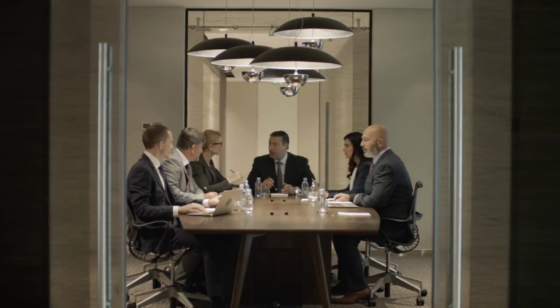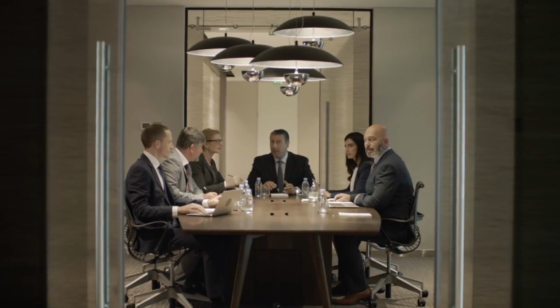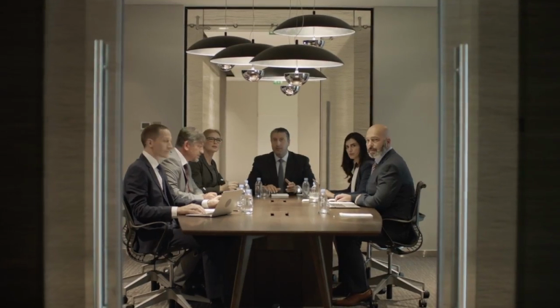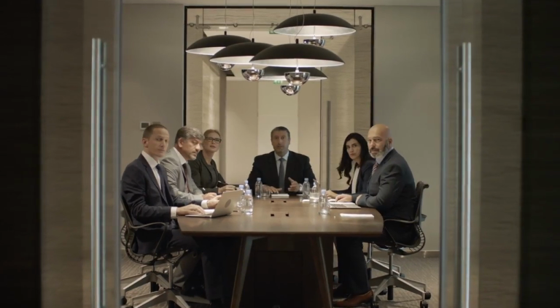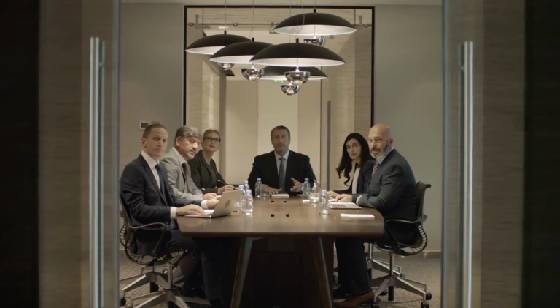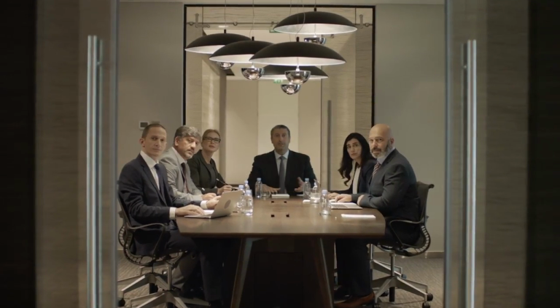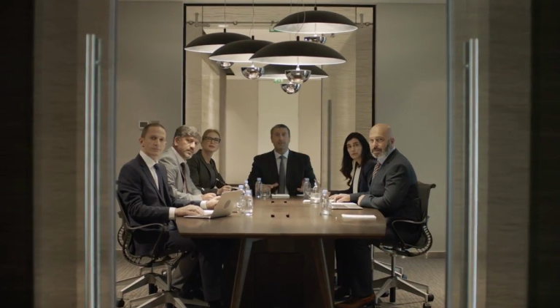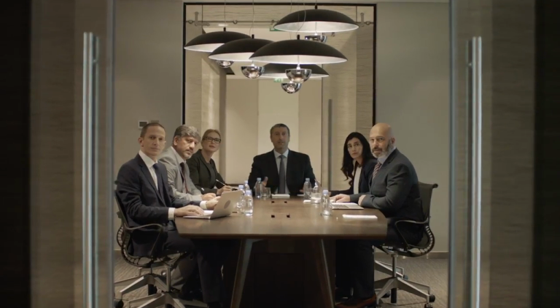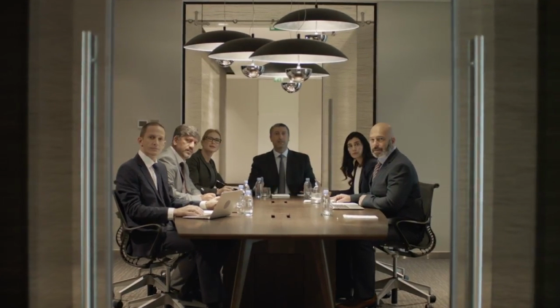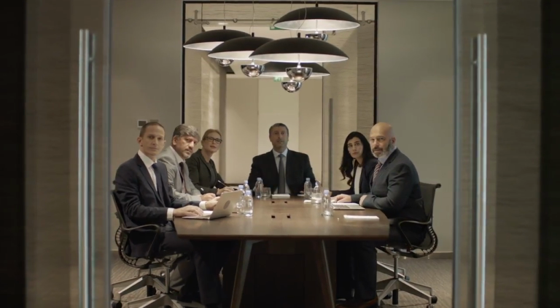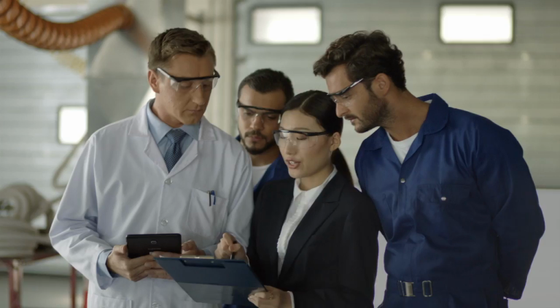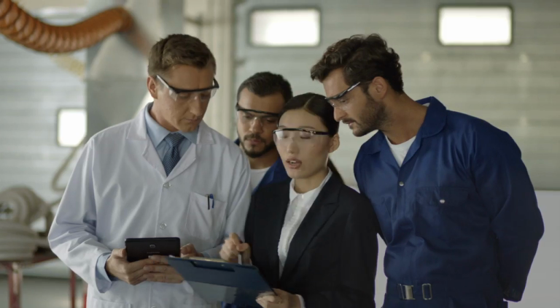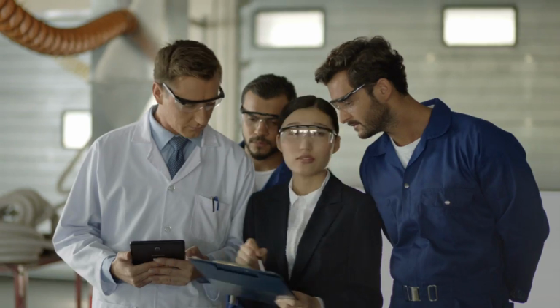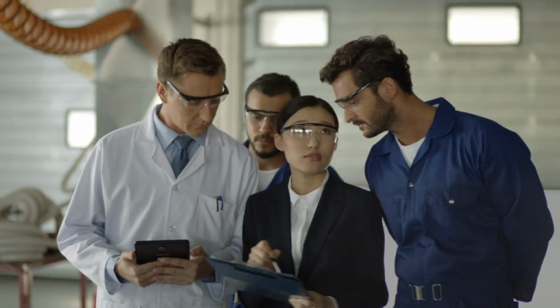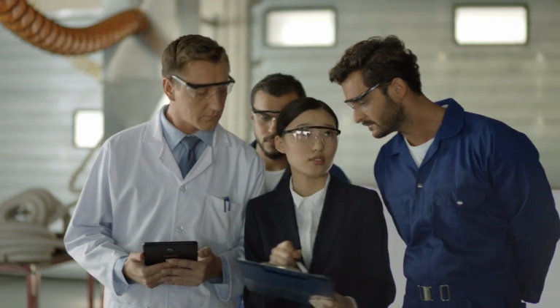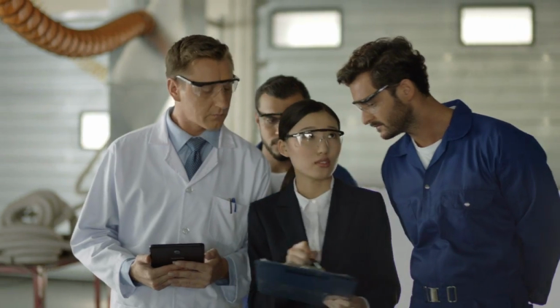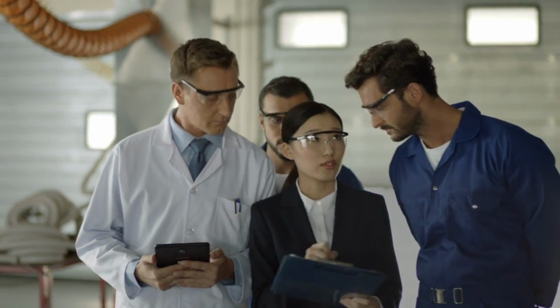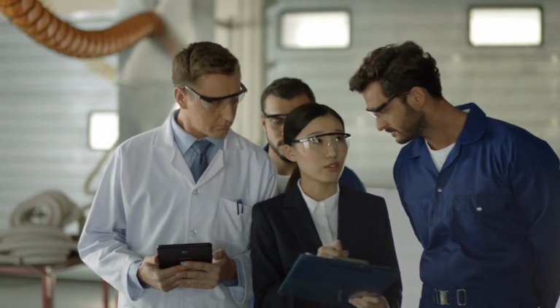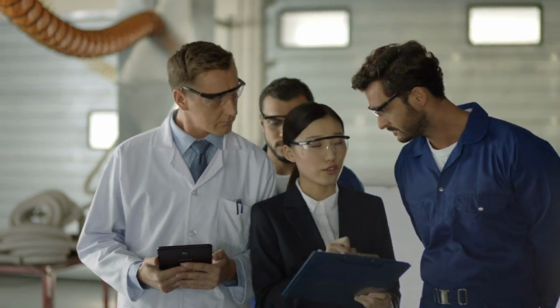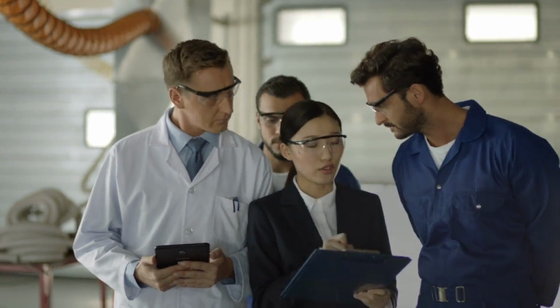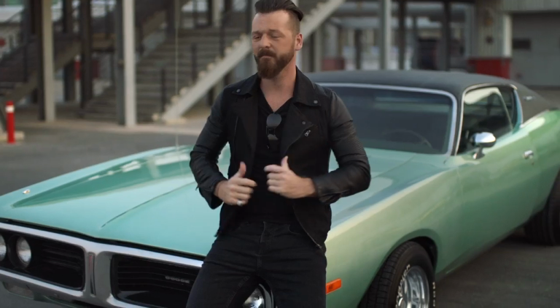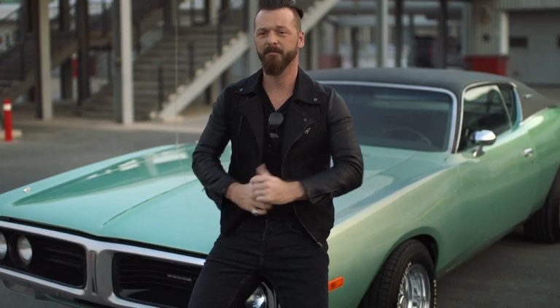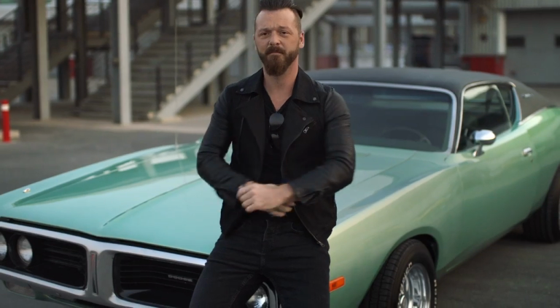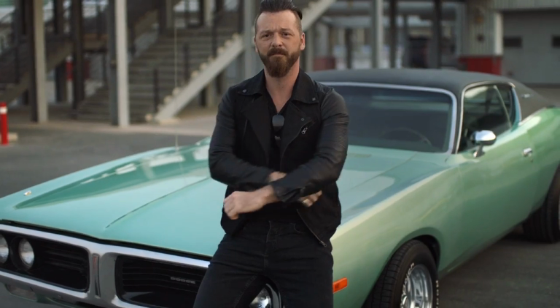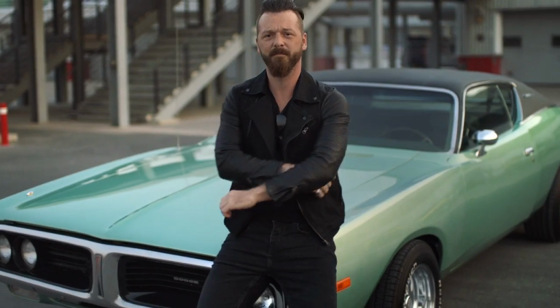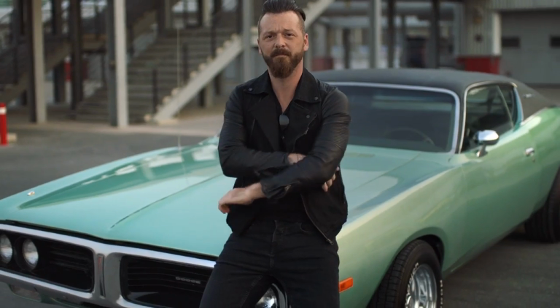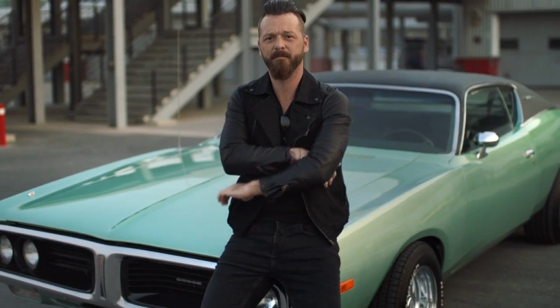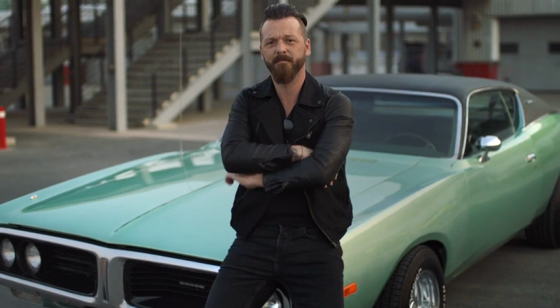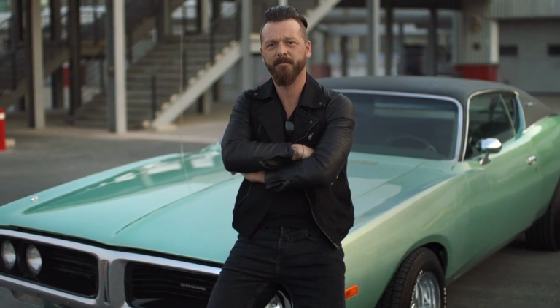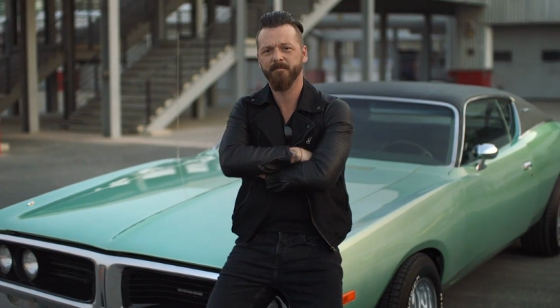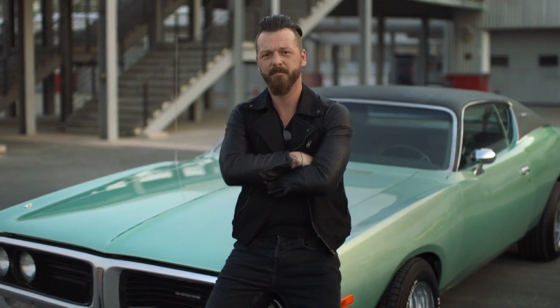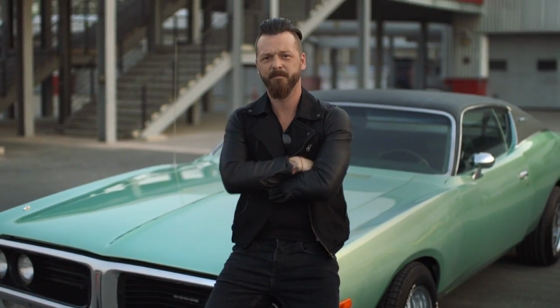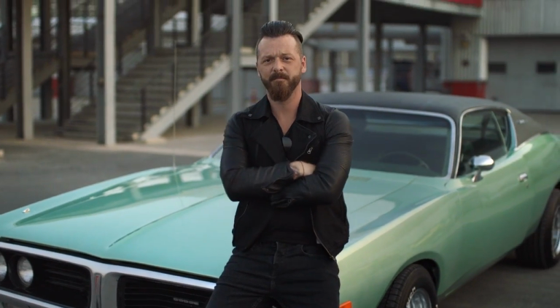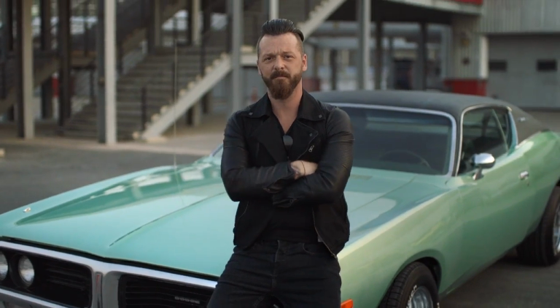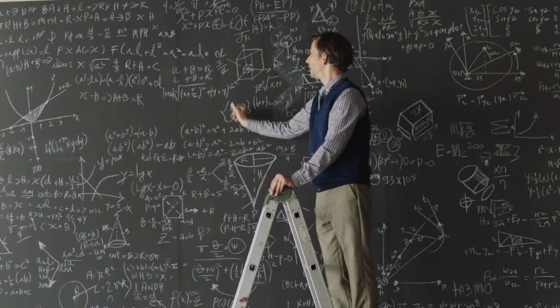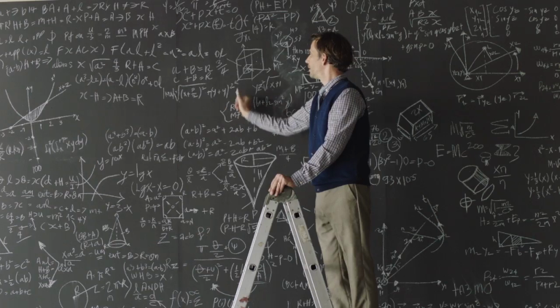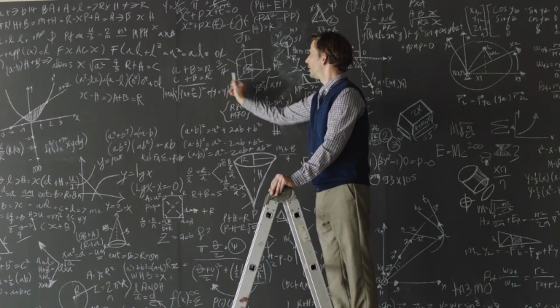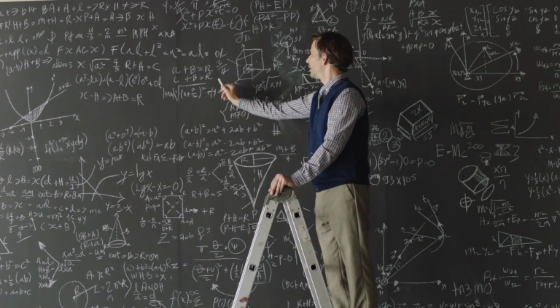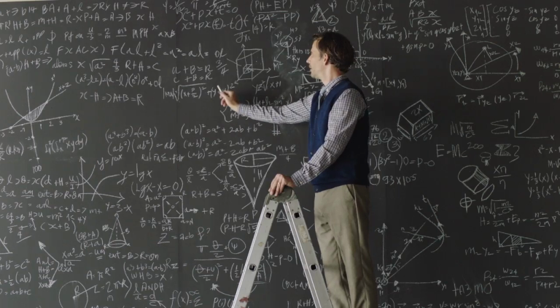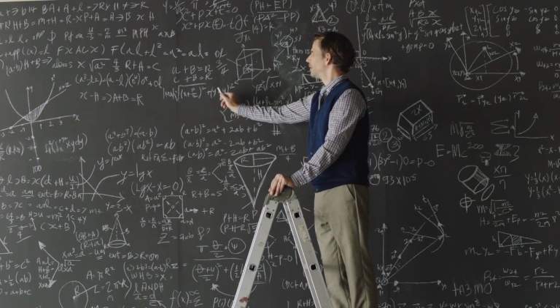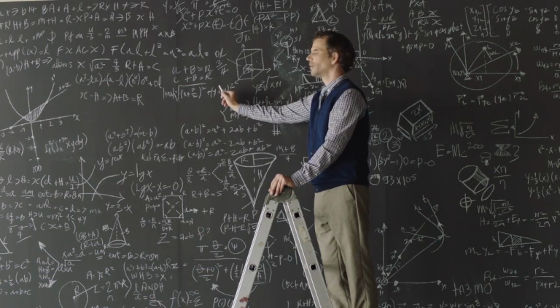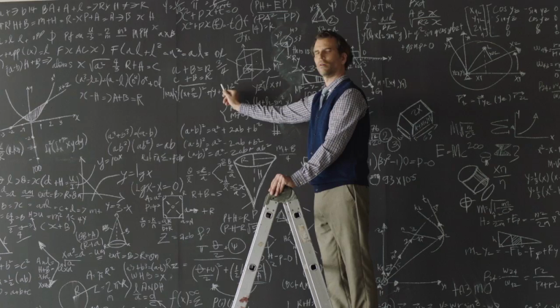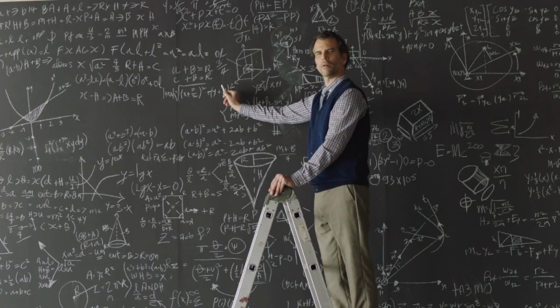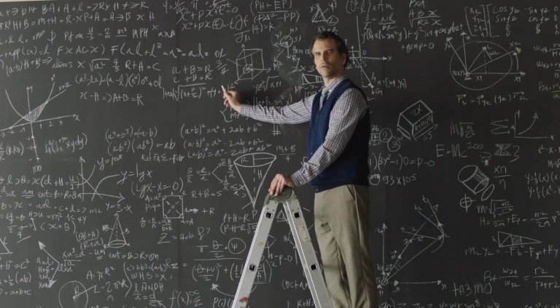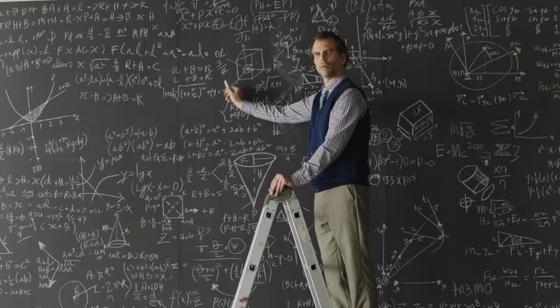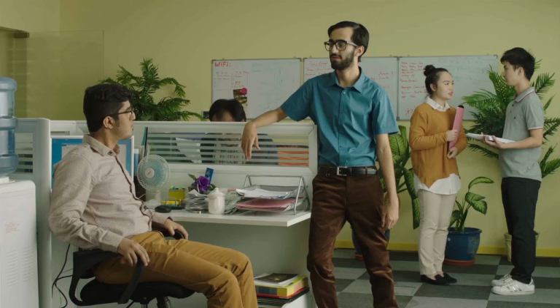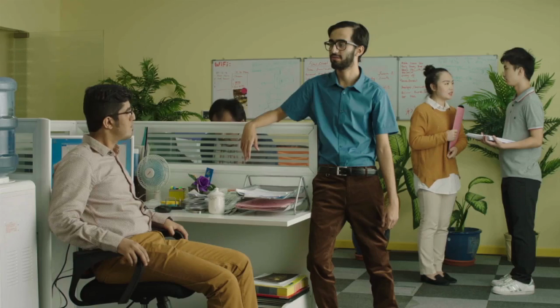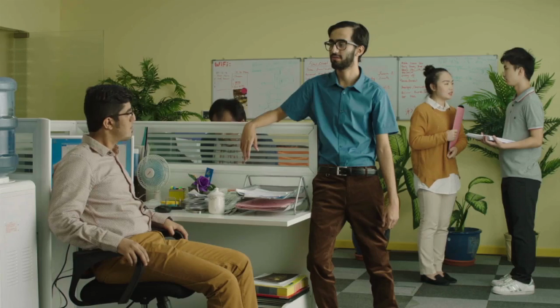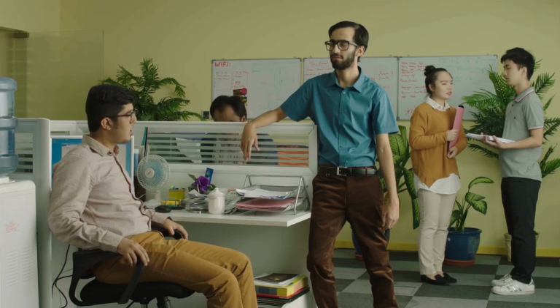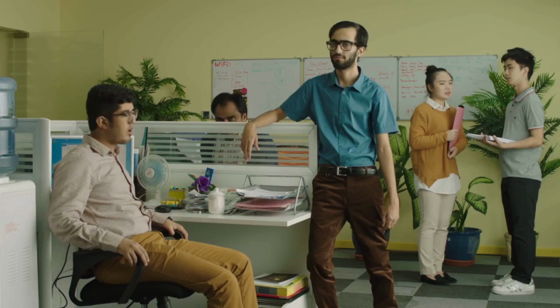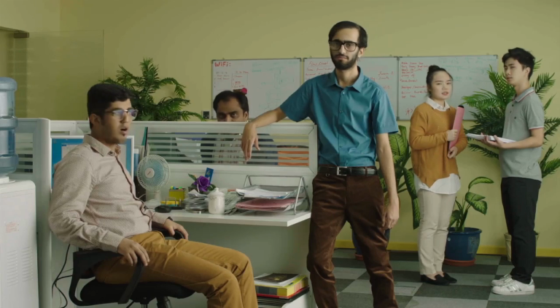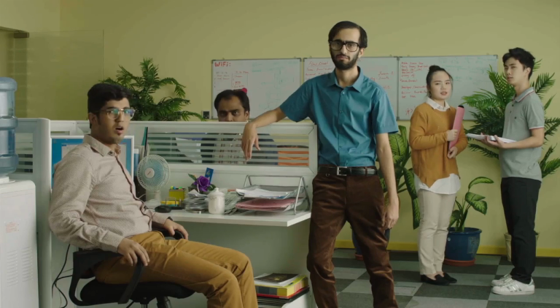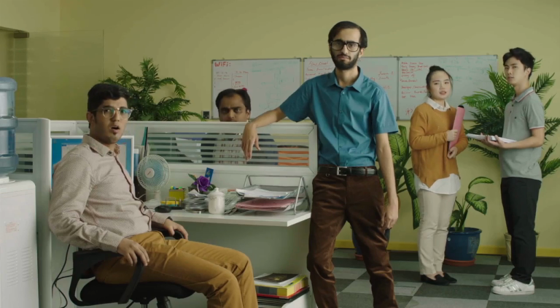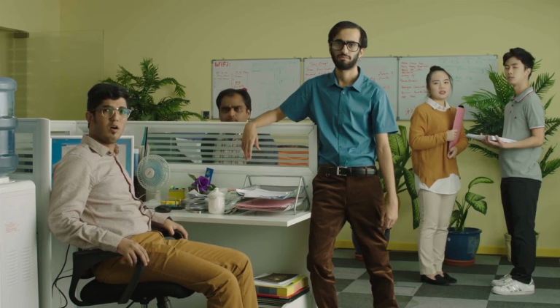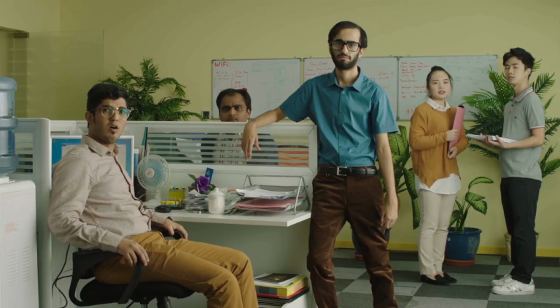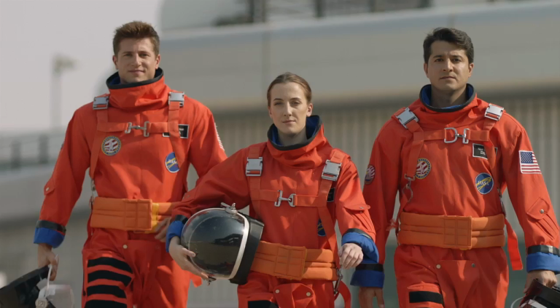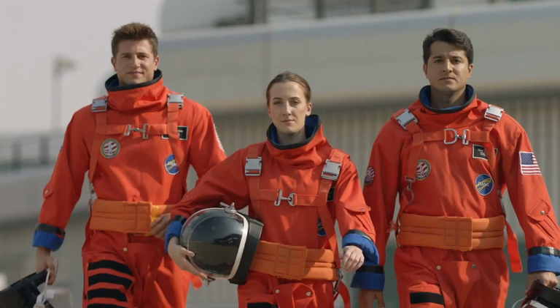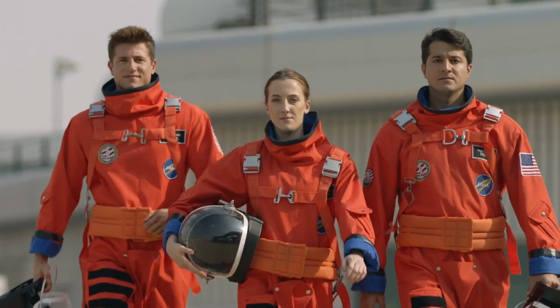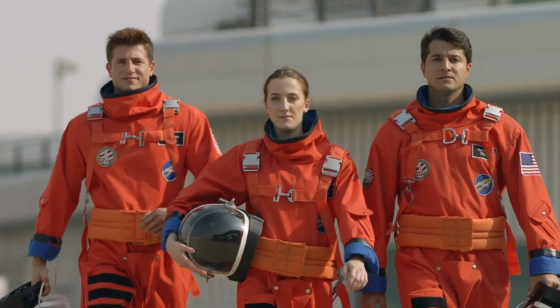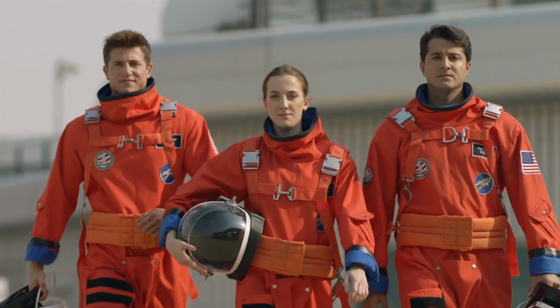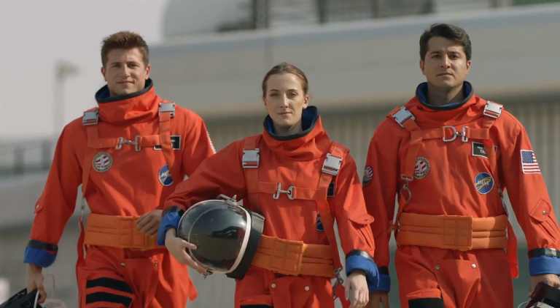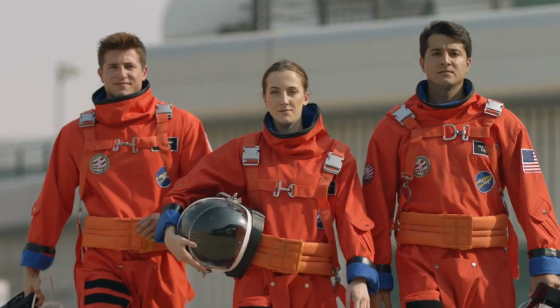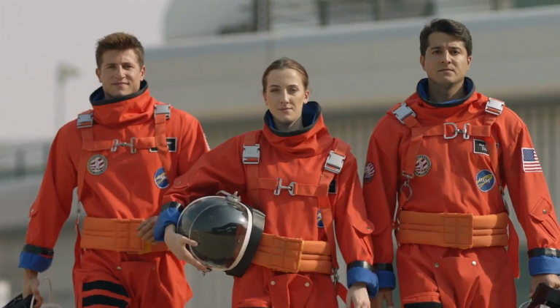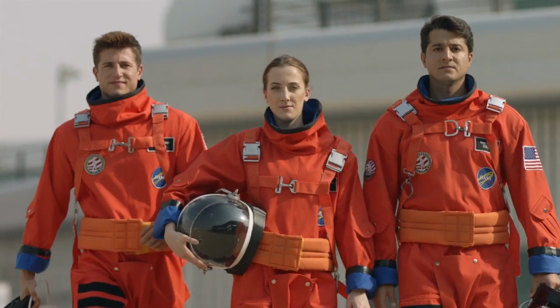Kick out the suits. Call in the technicians. Call in the car guys. Call in the nerds. Not those nerds. Those nerds.